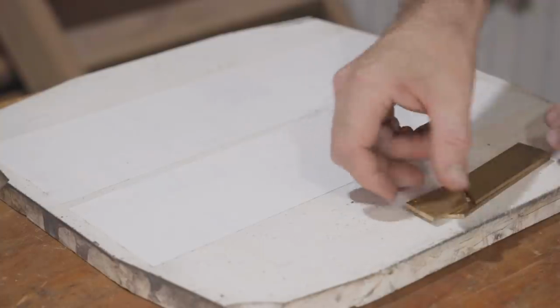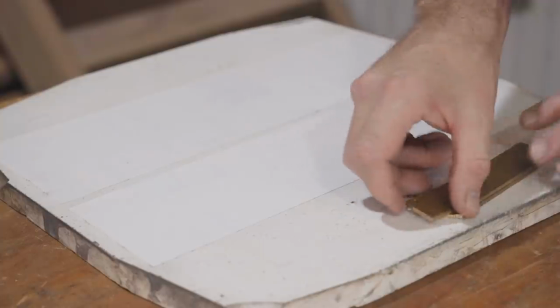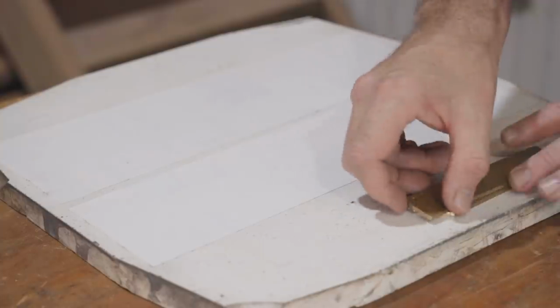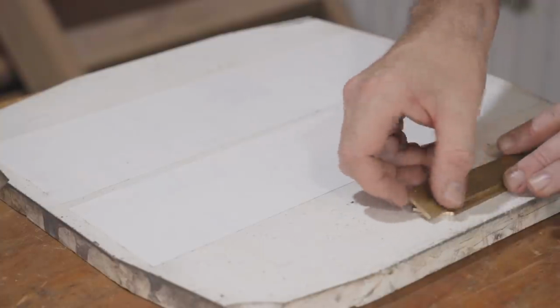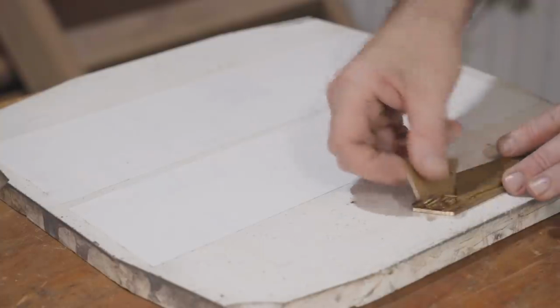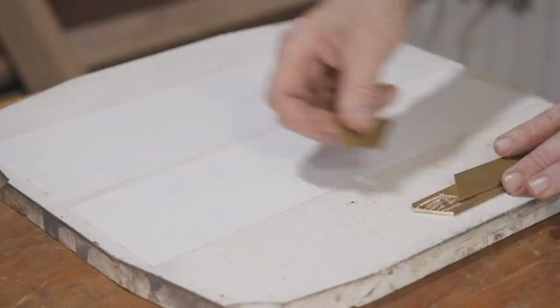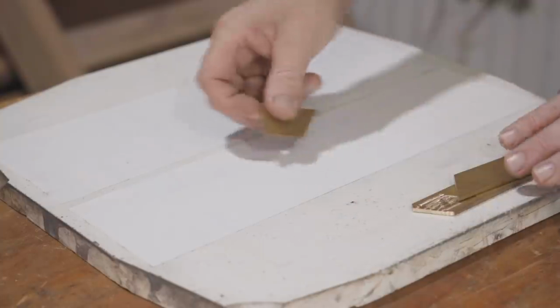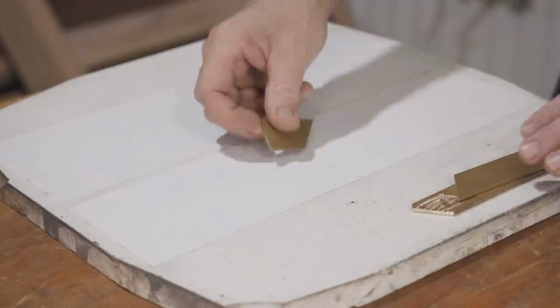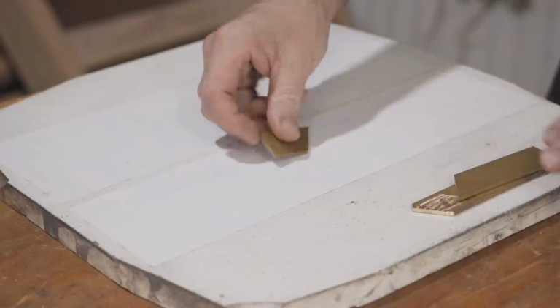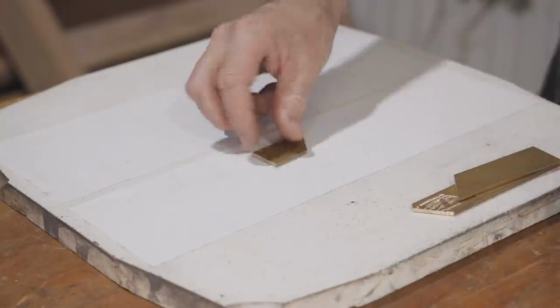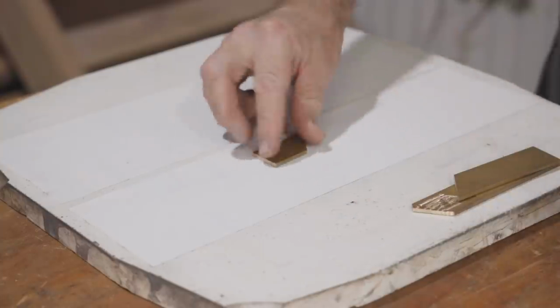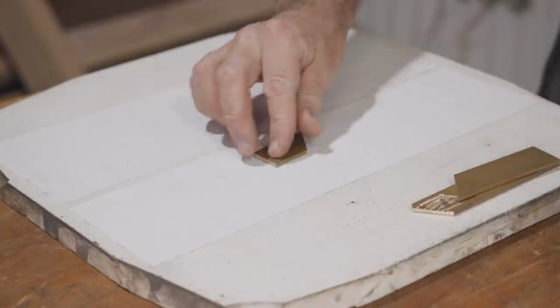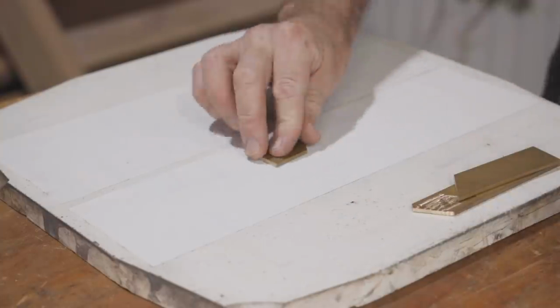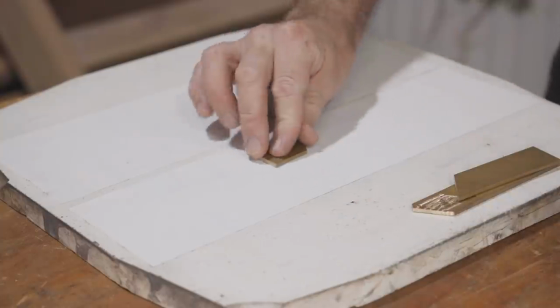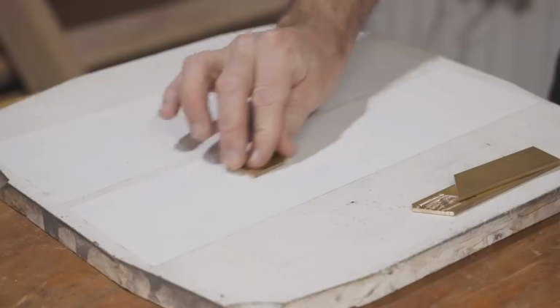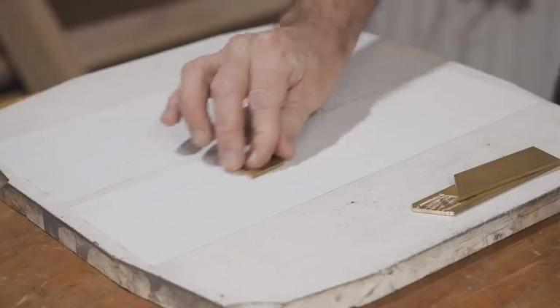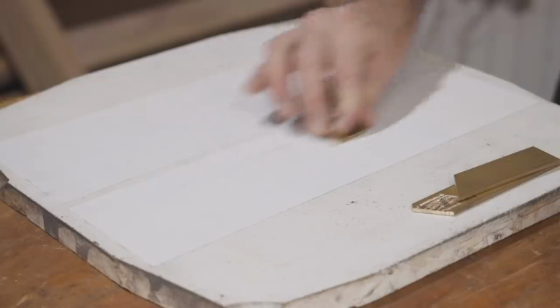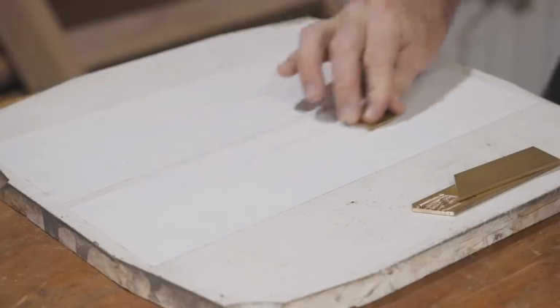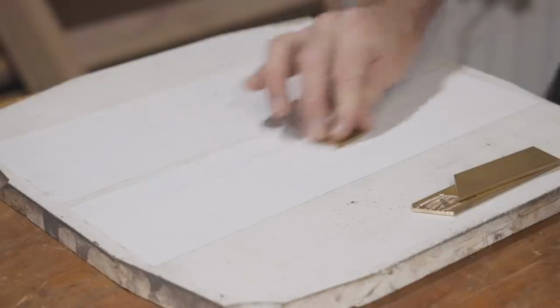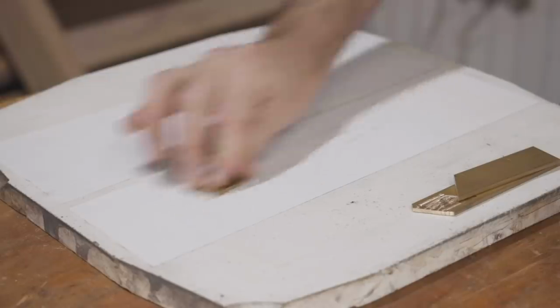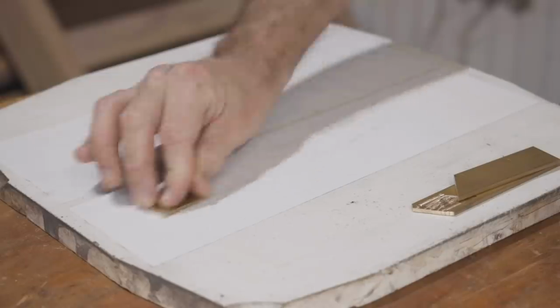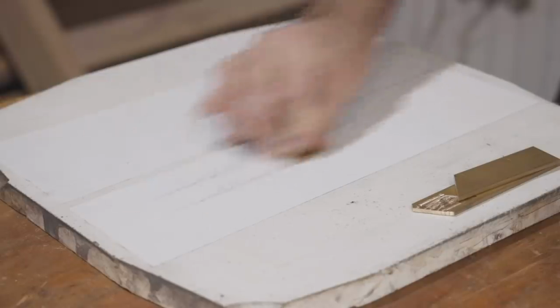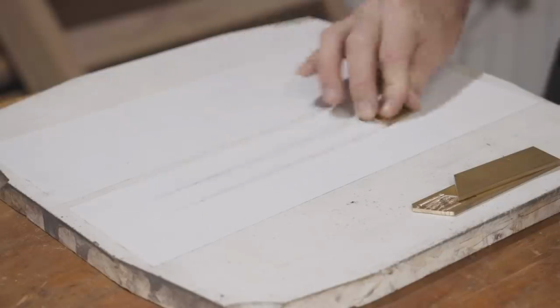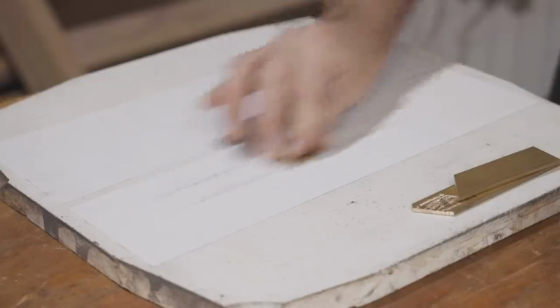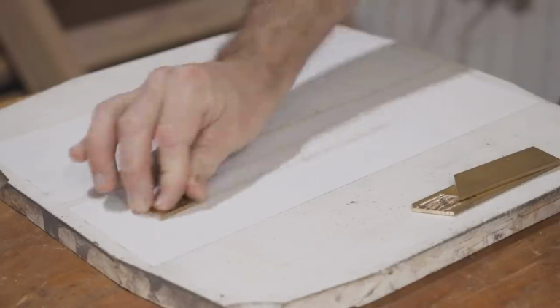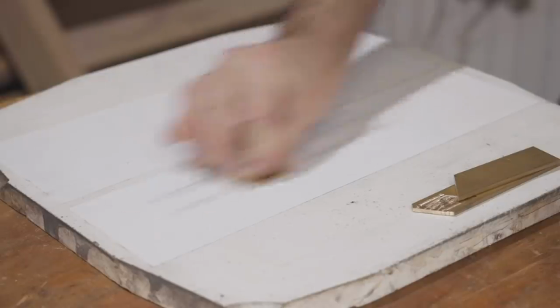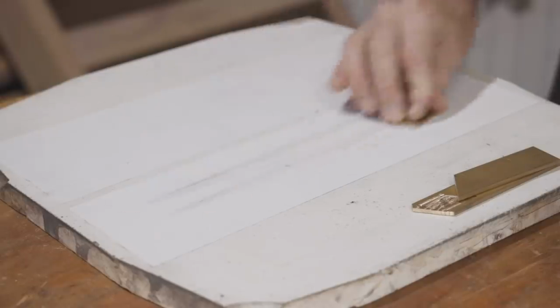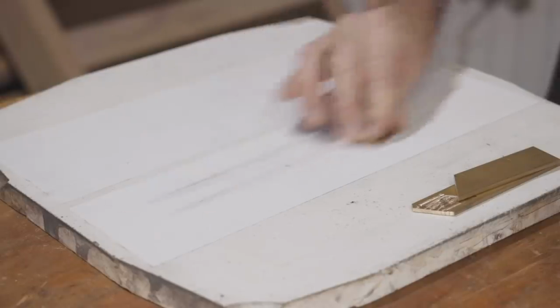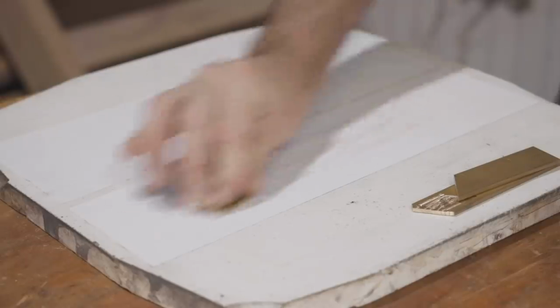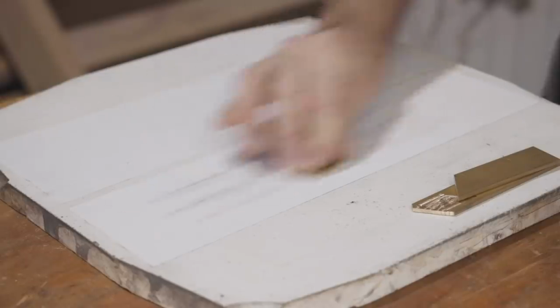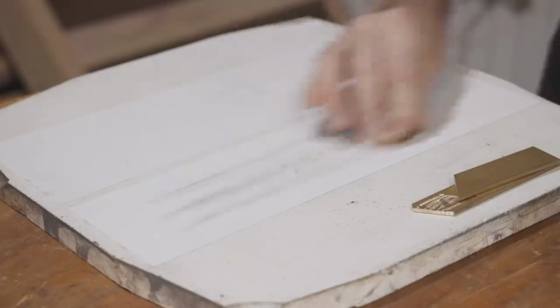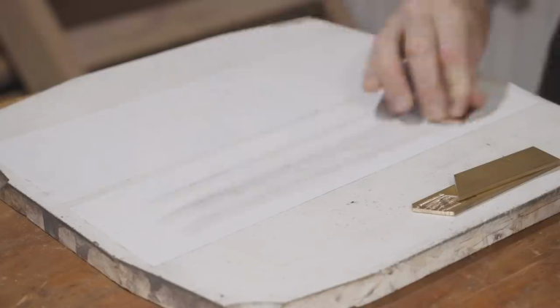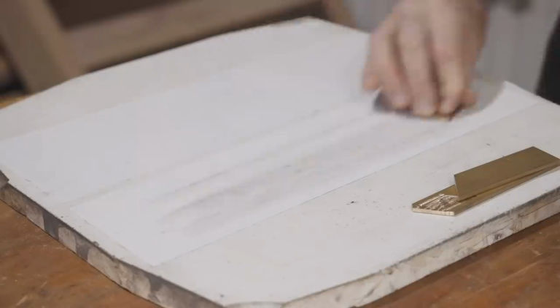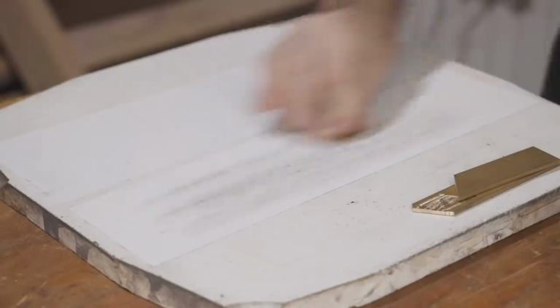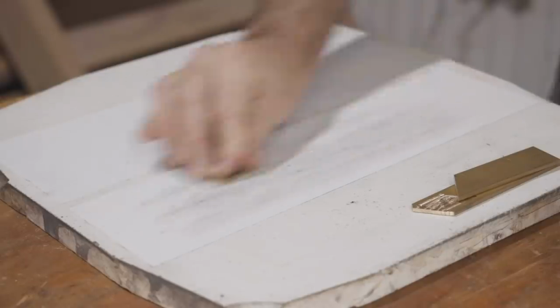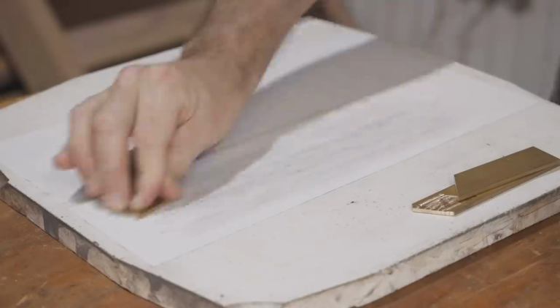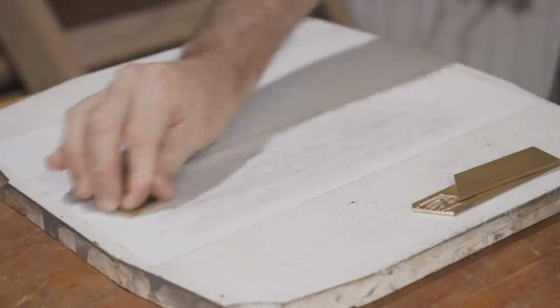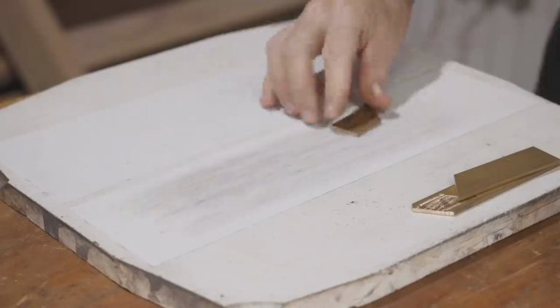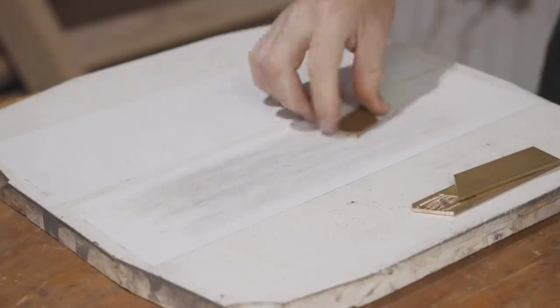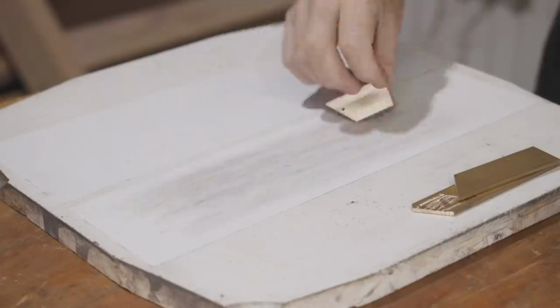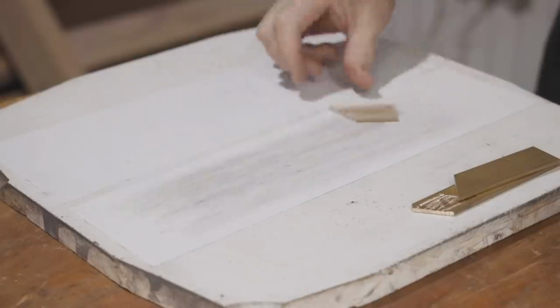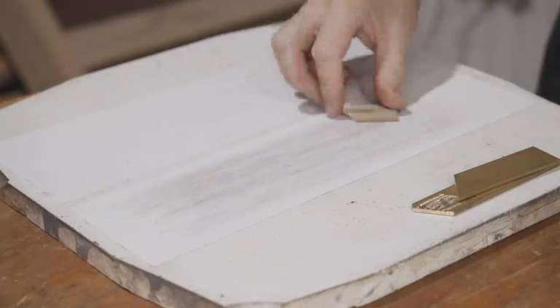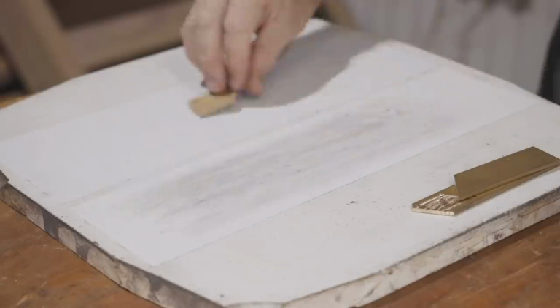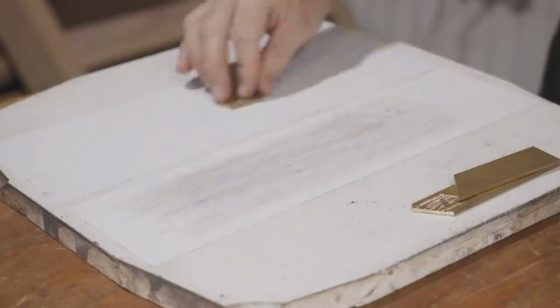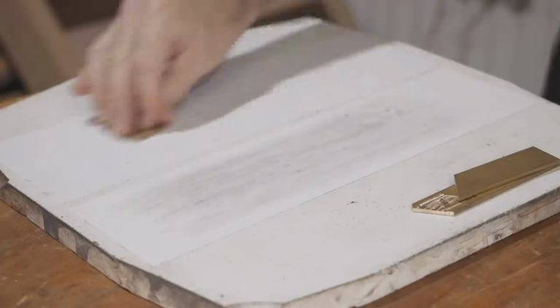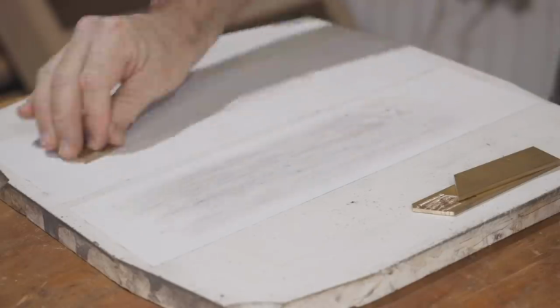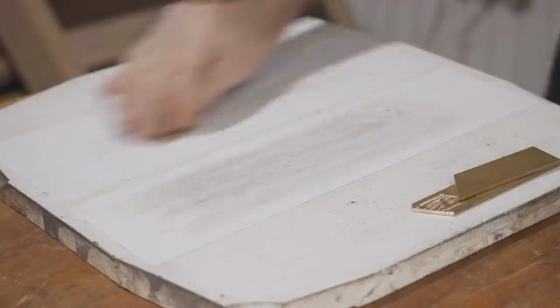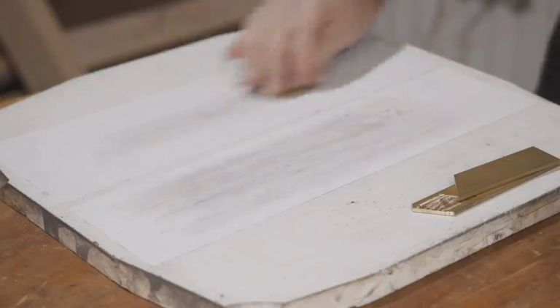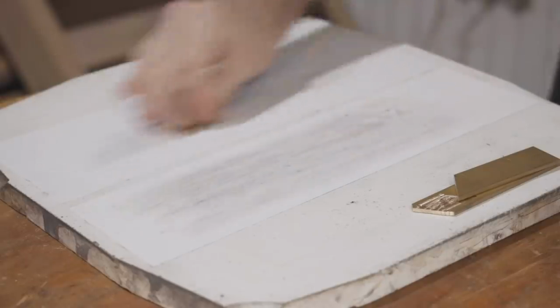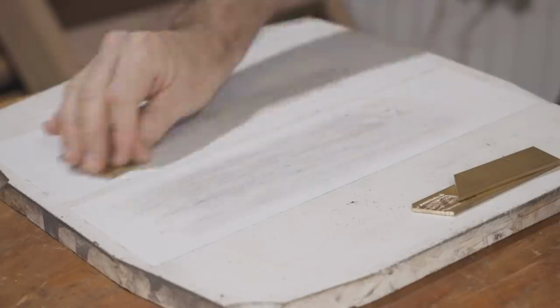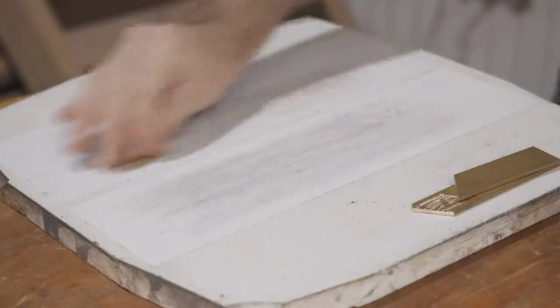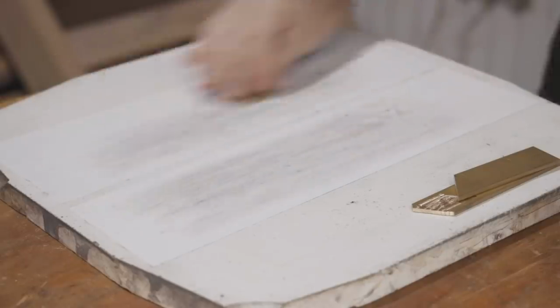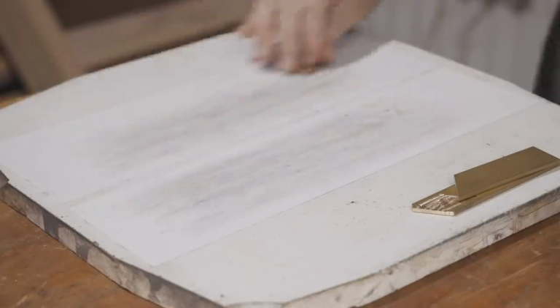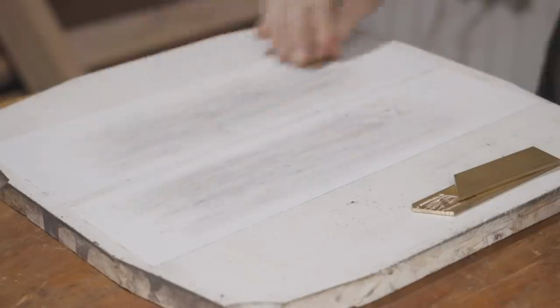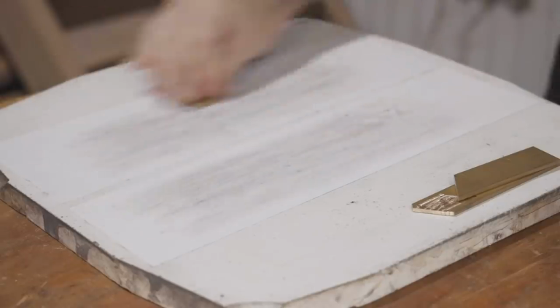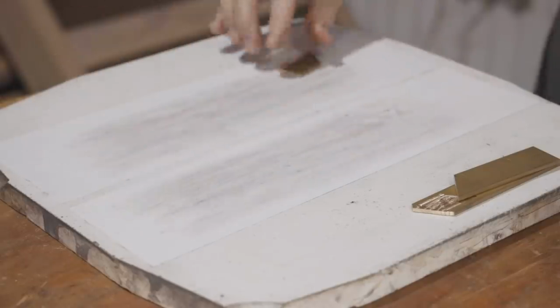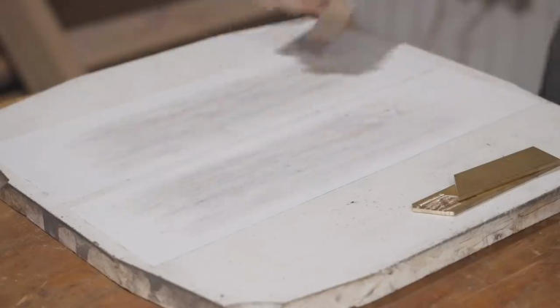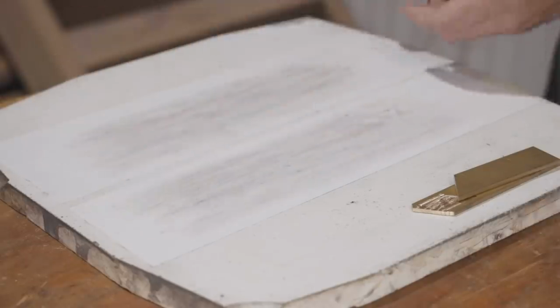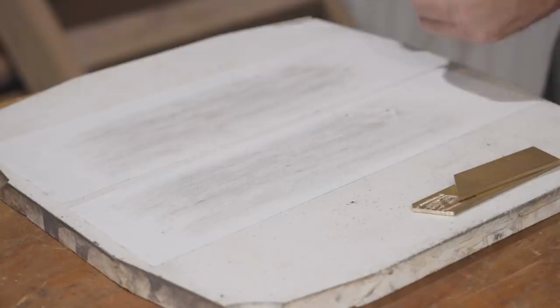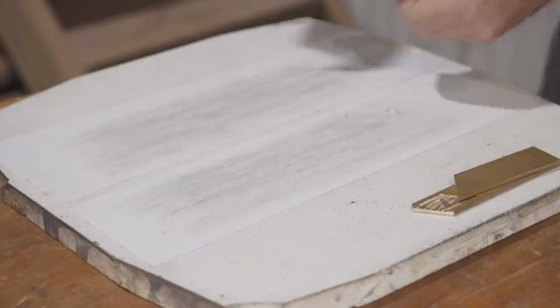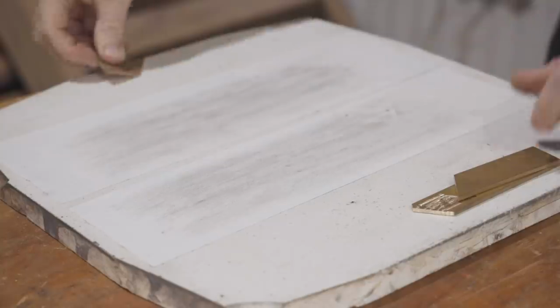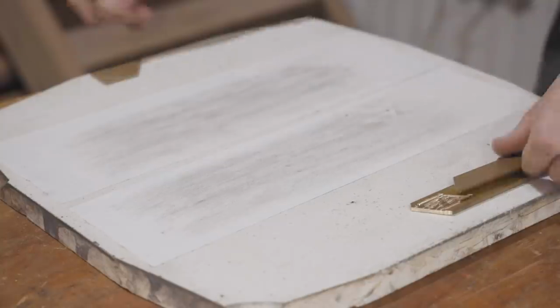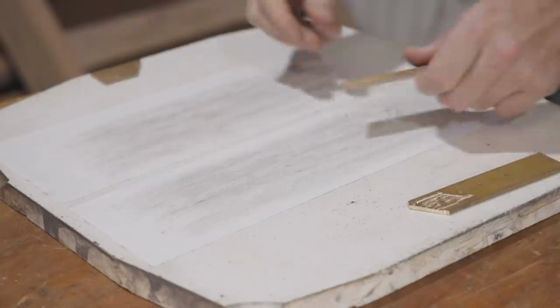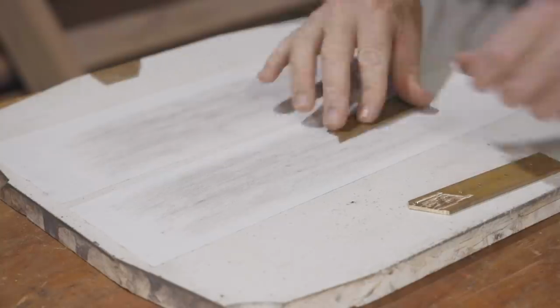I'm flattening the inside faces using a strip of 180 grit sandpaper and then 240 grit to get them ready to glue together.